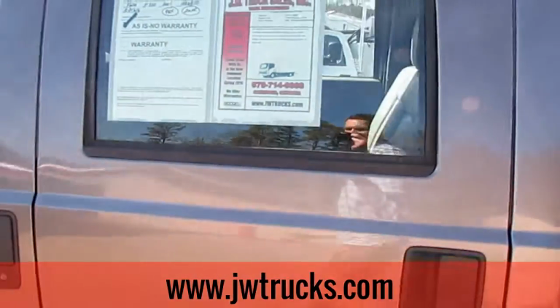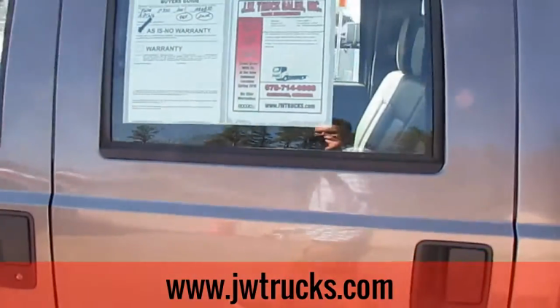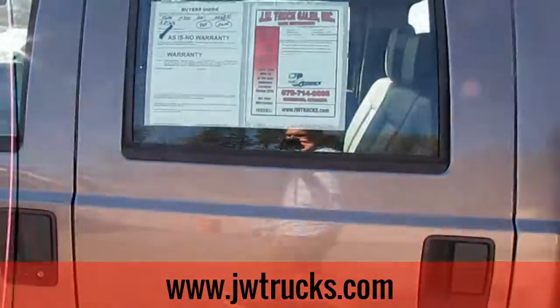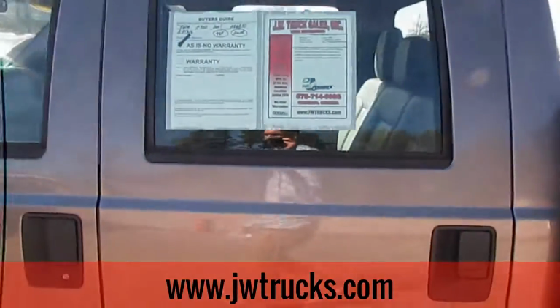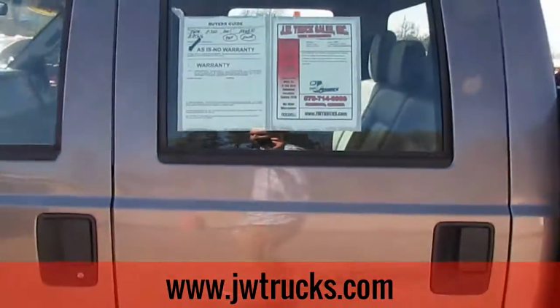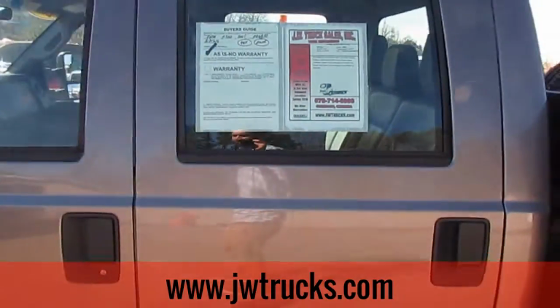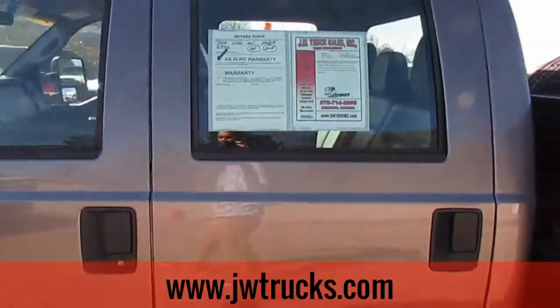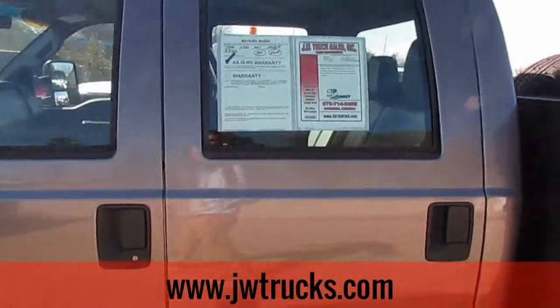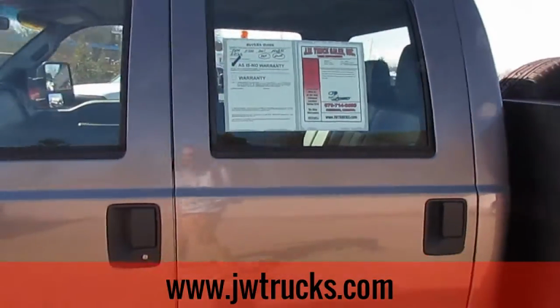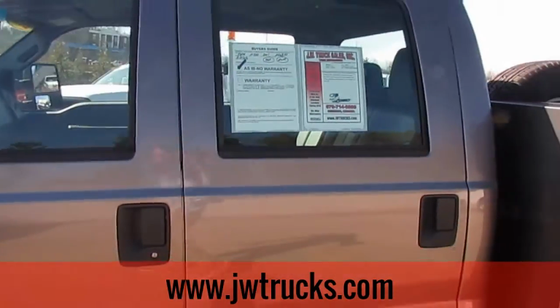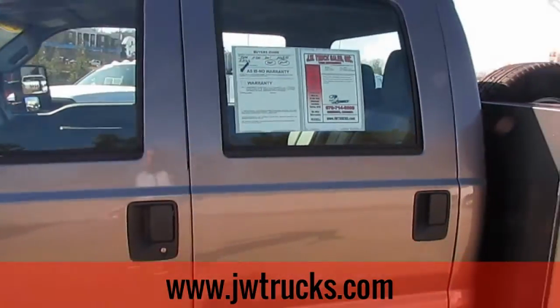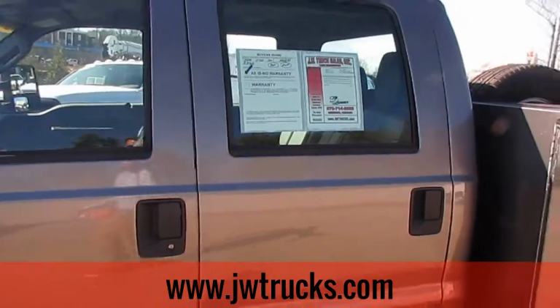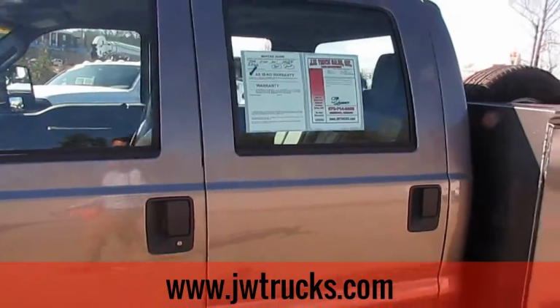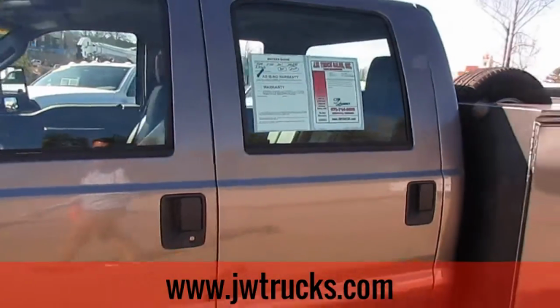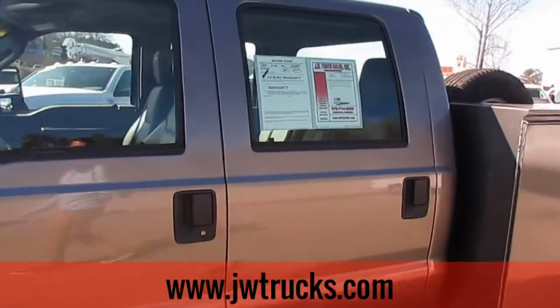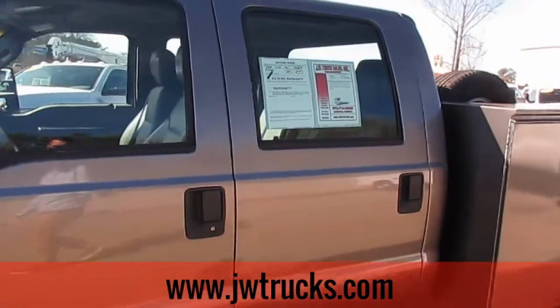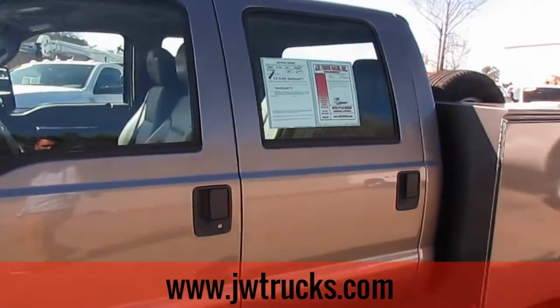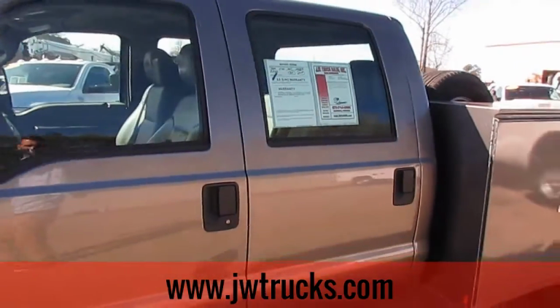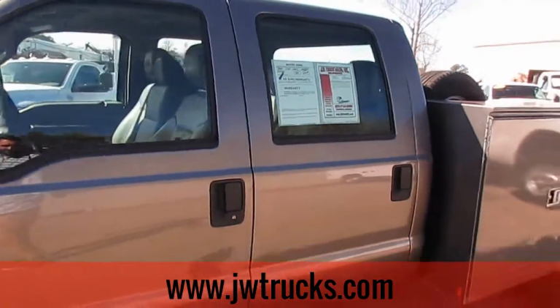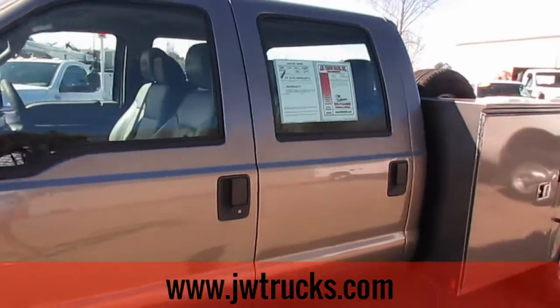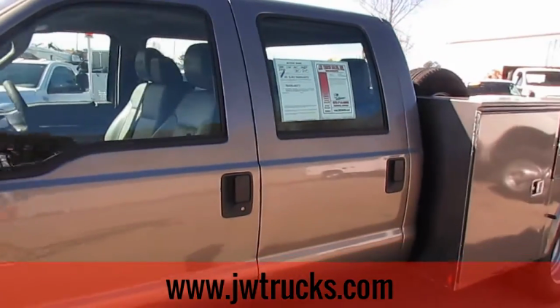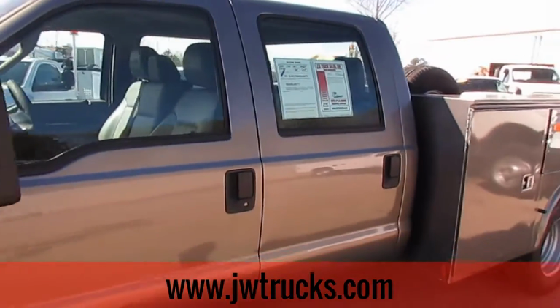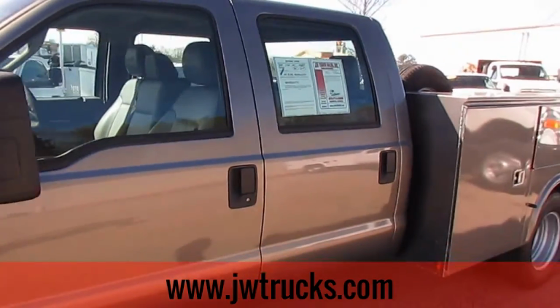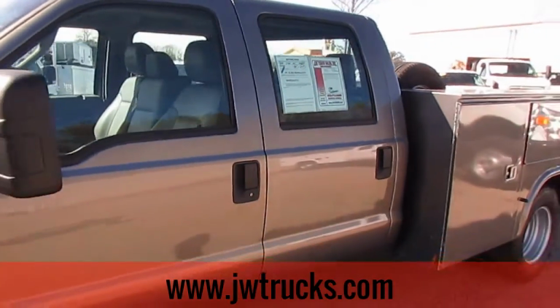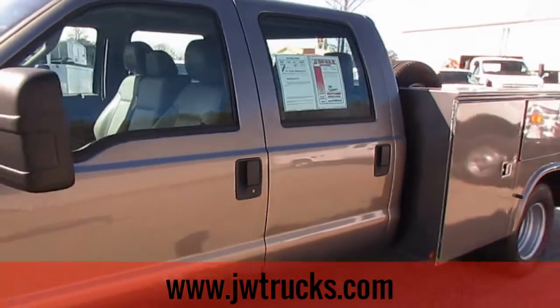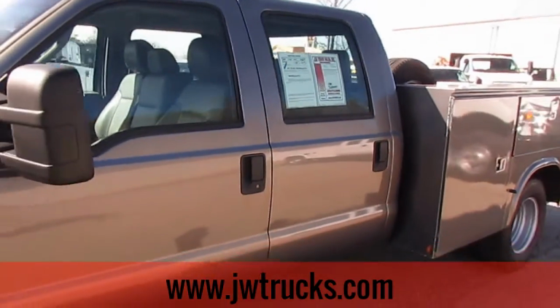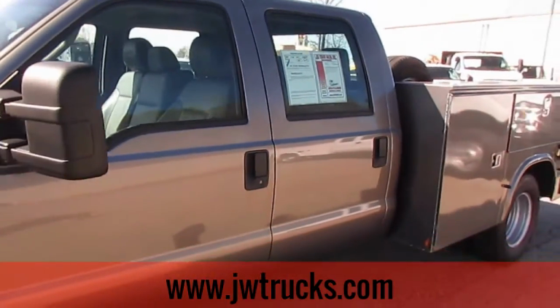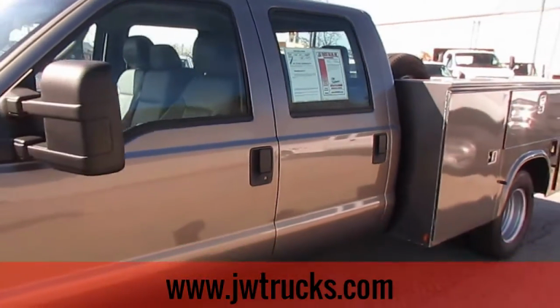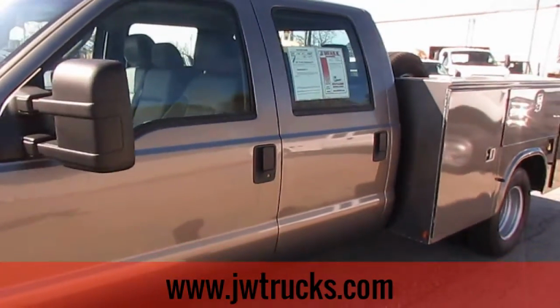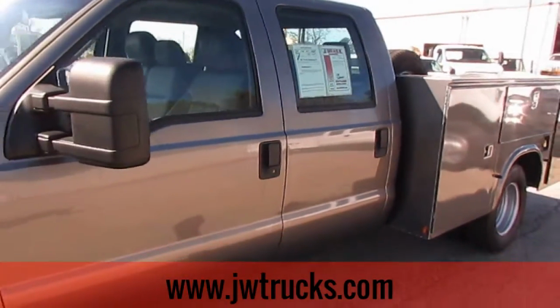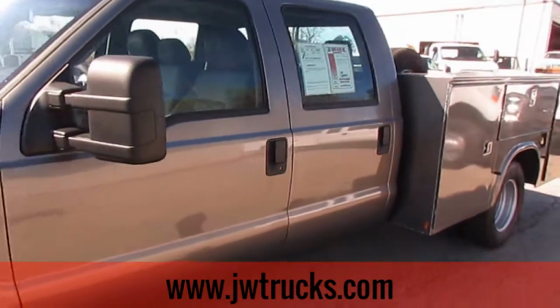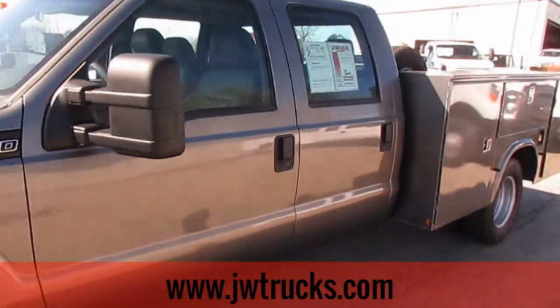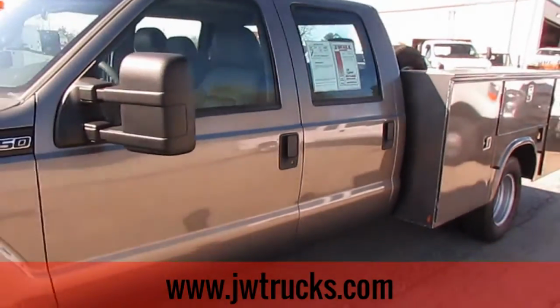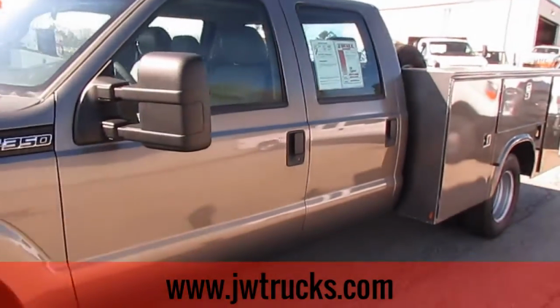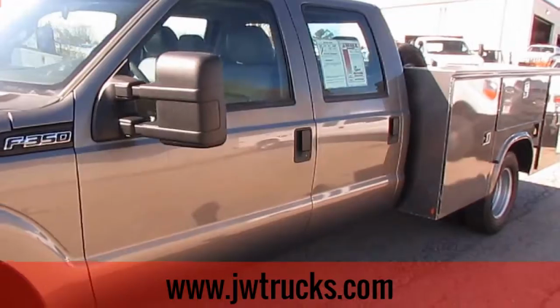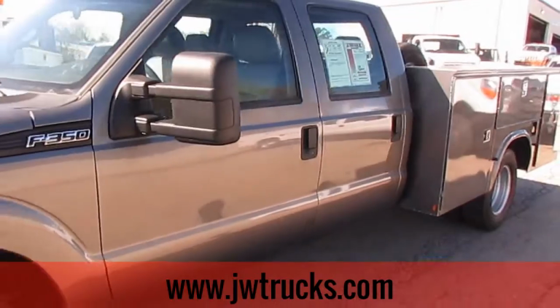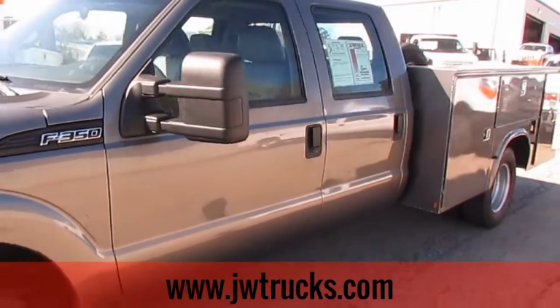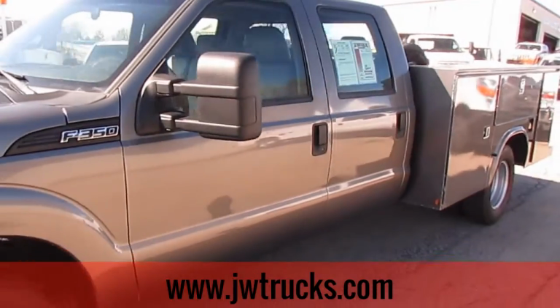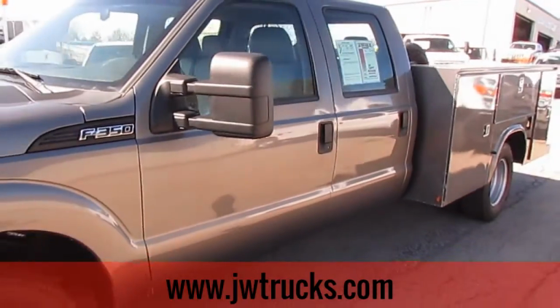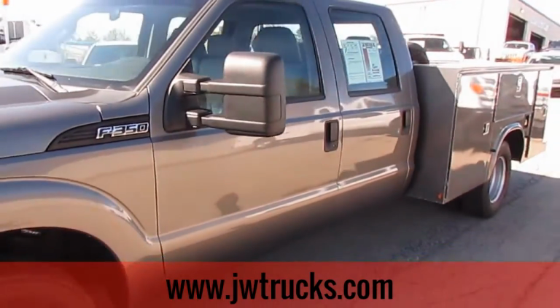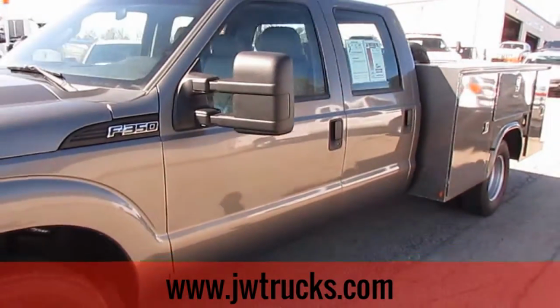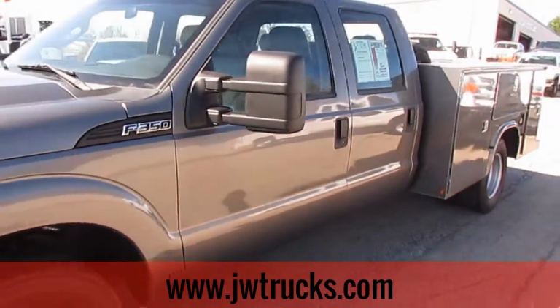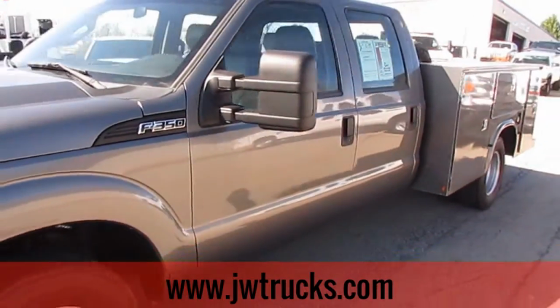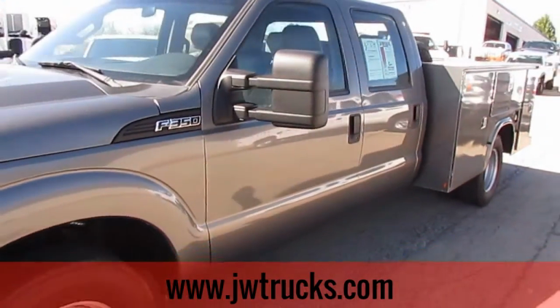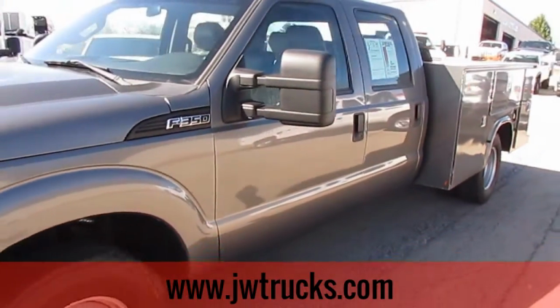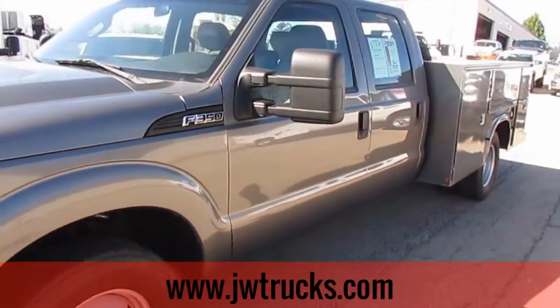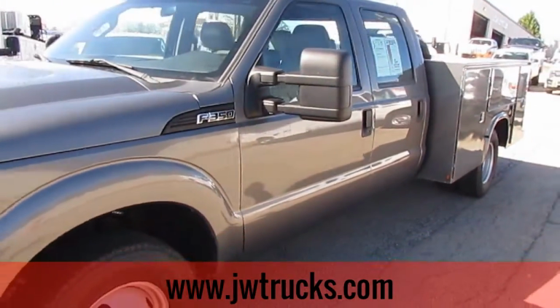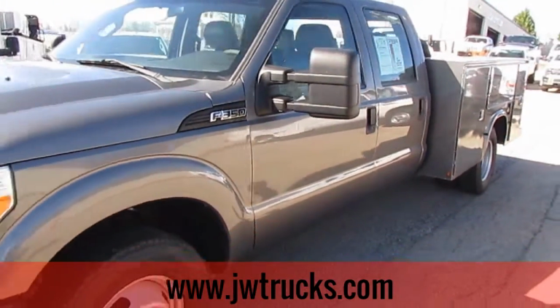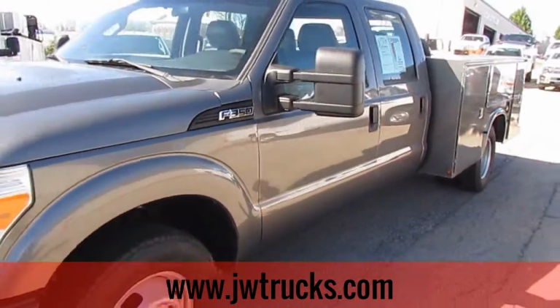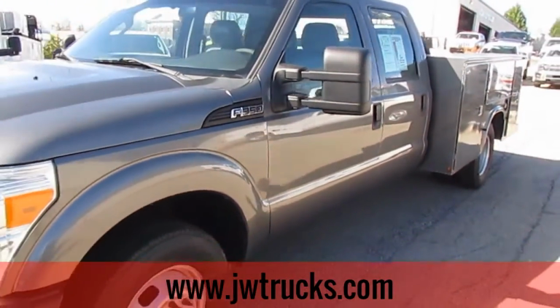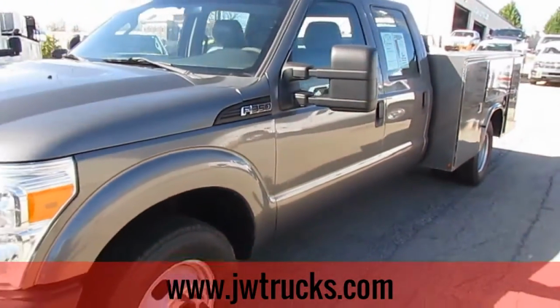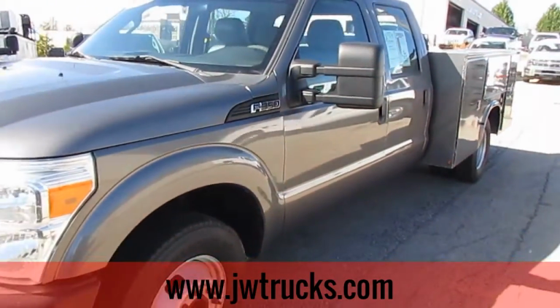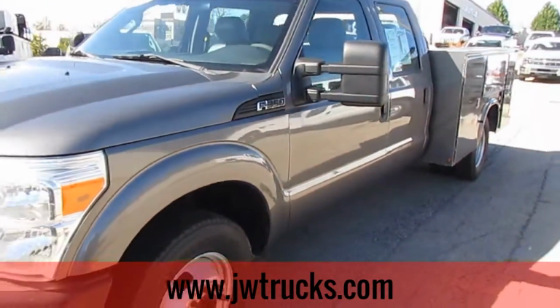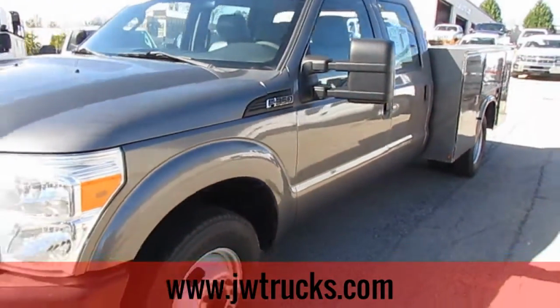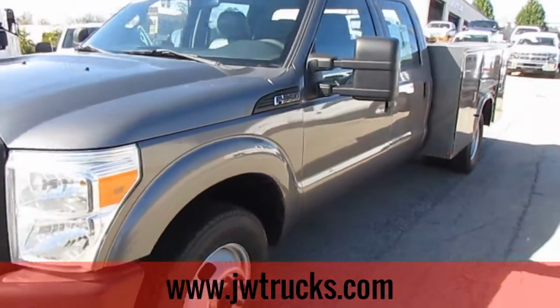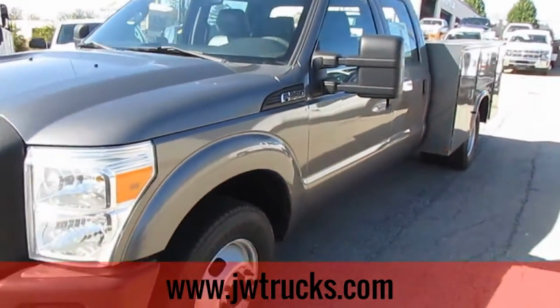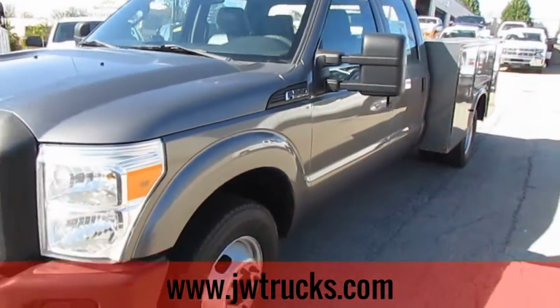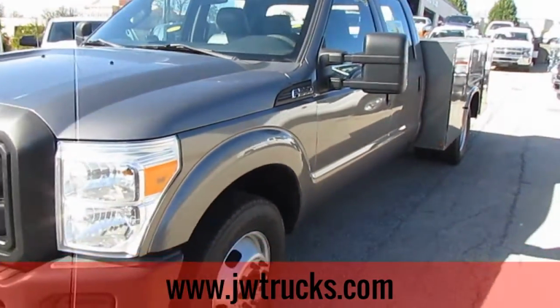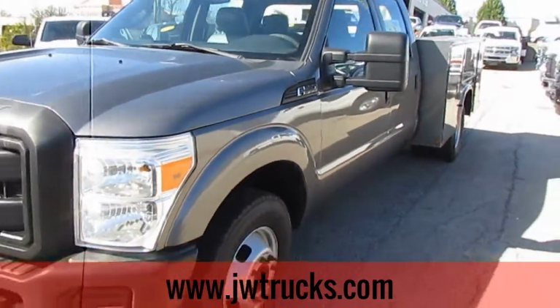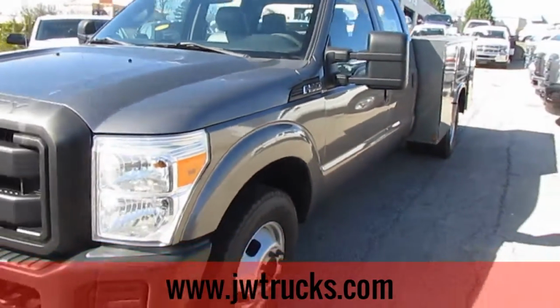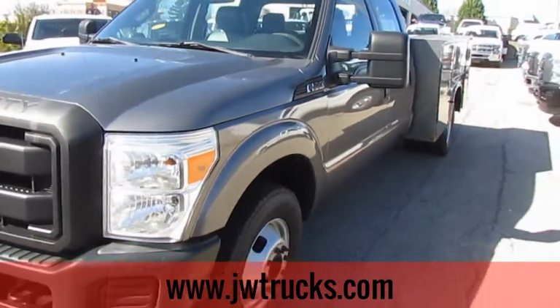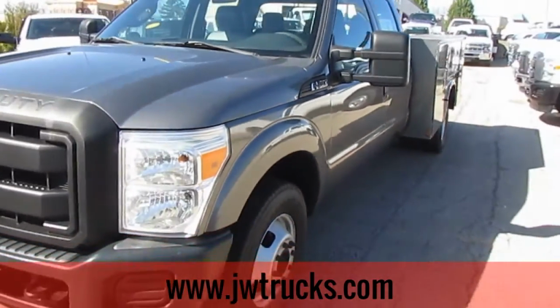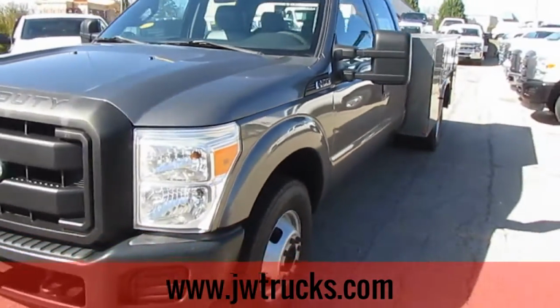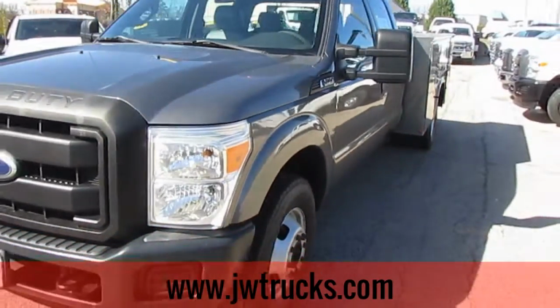This truck does have the extended service body bed on the back. It's a Nap Hide manufactured bed.